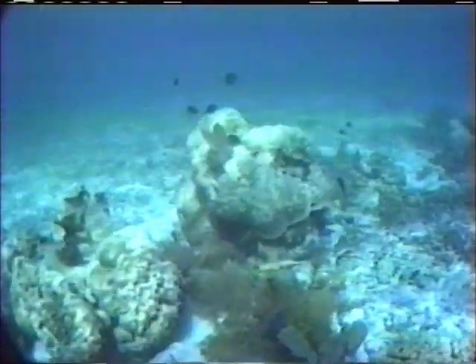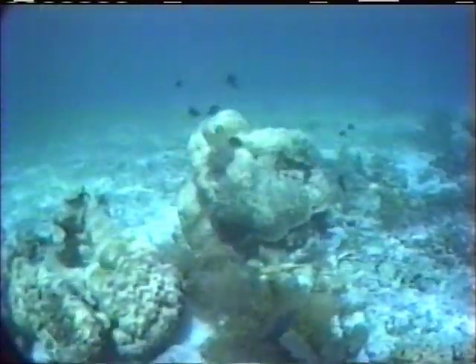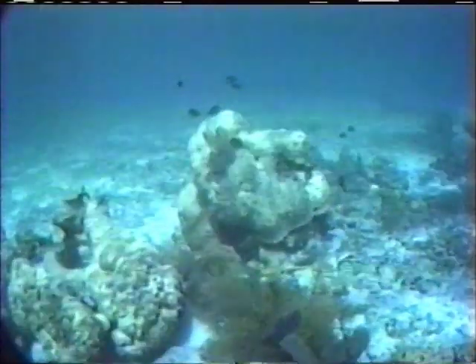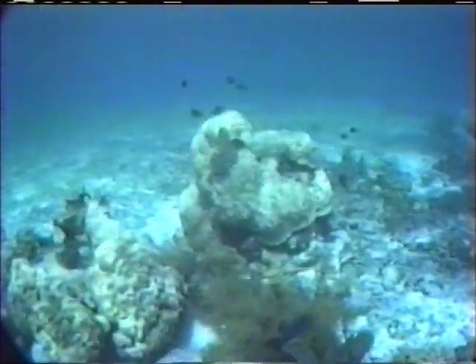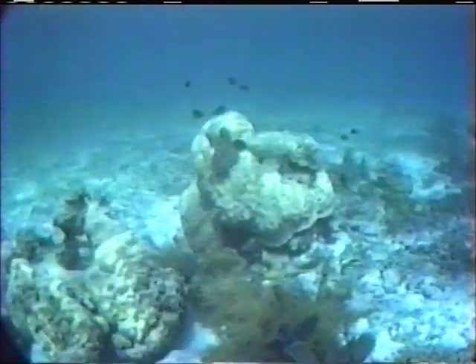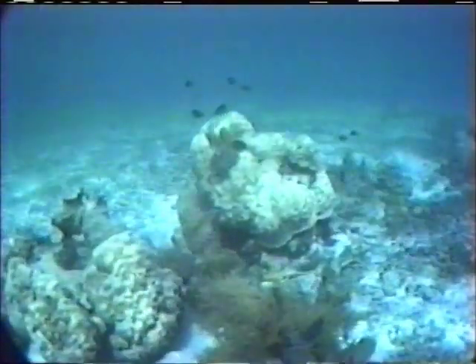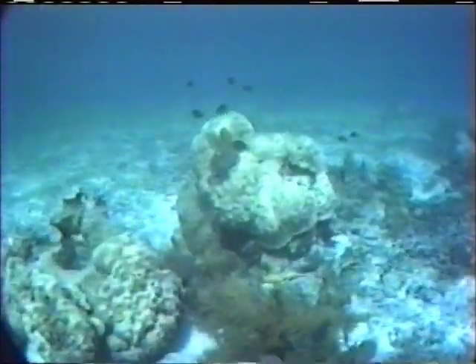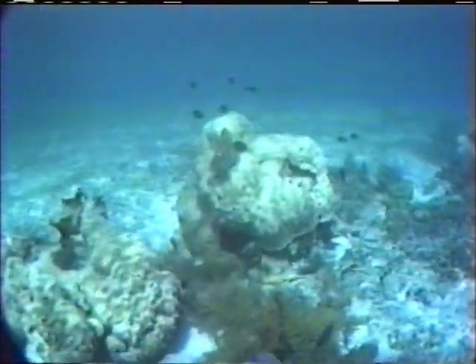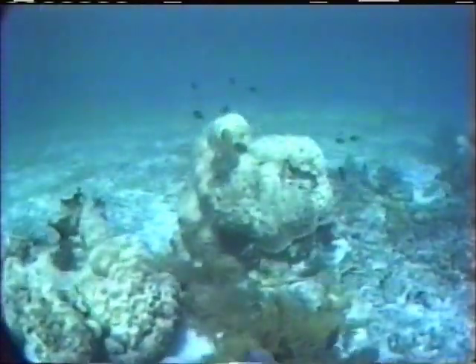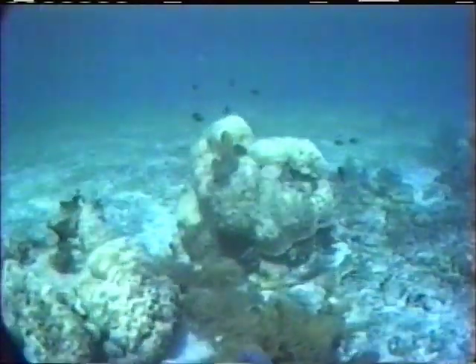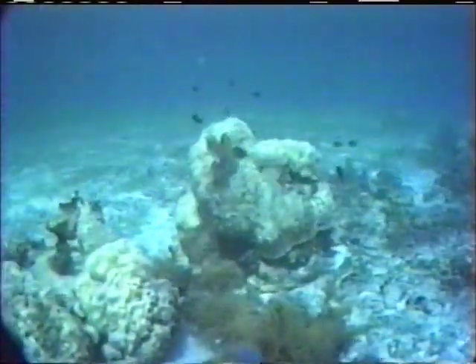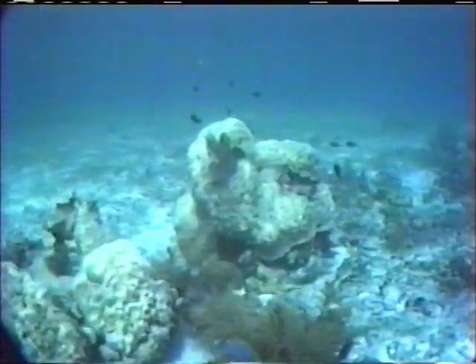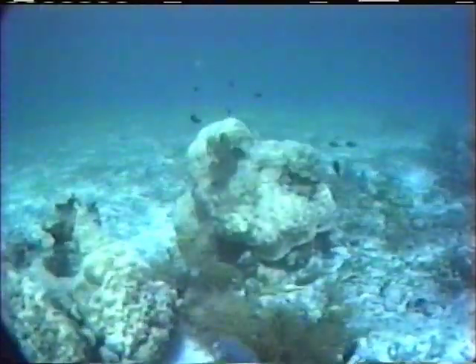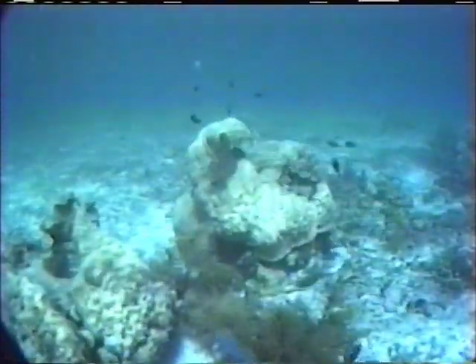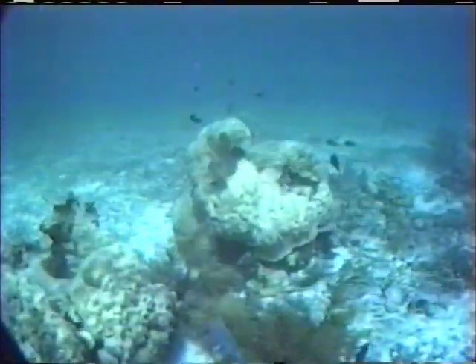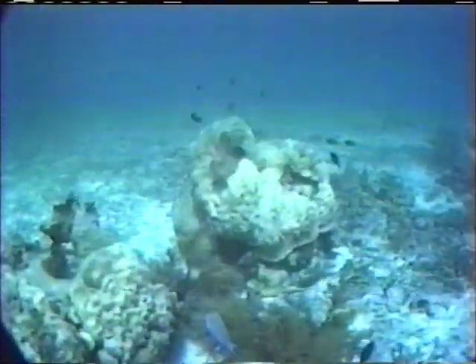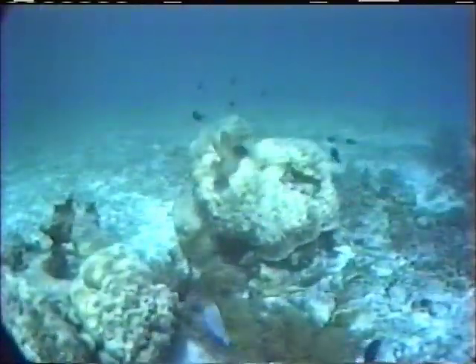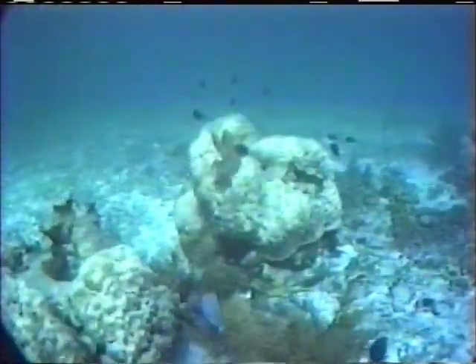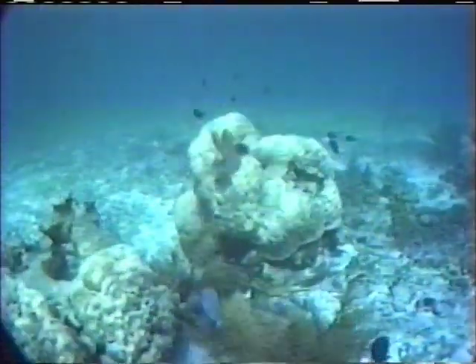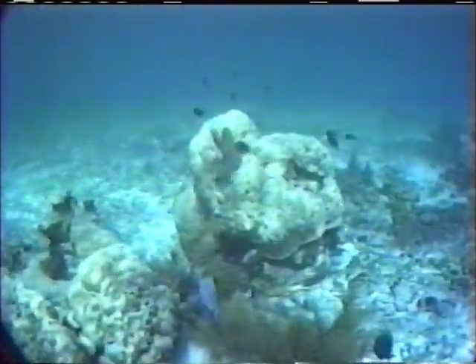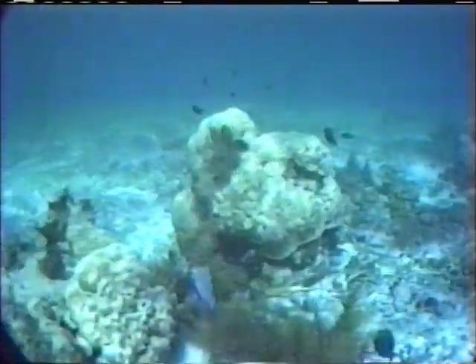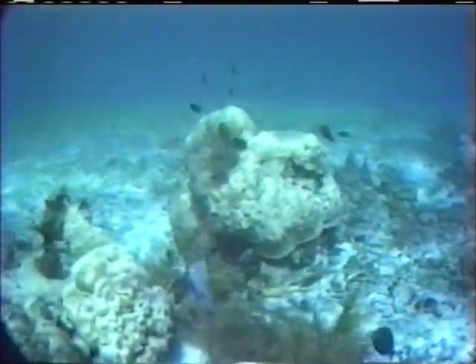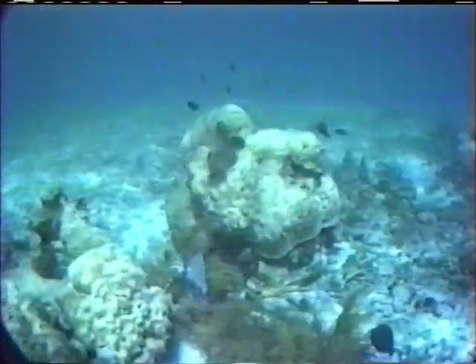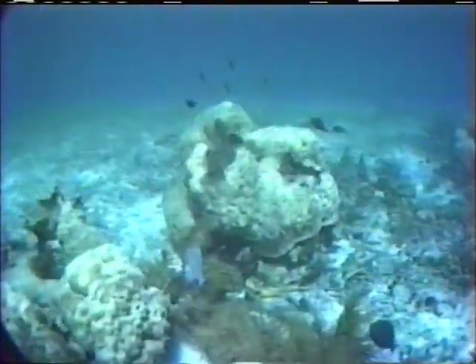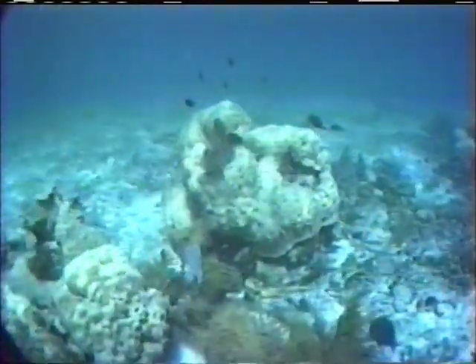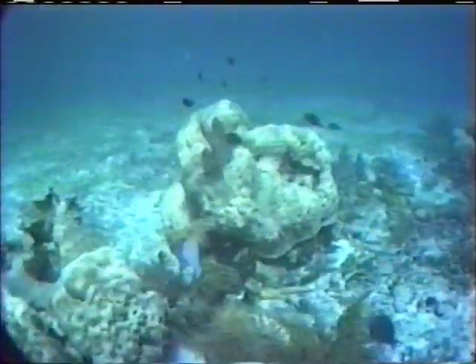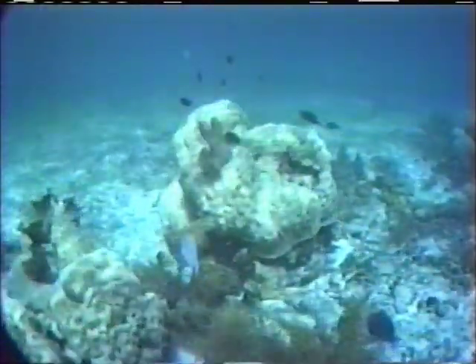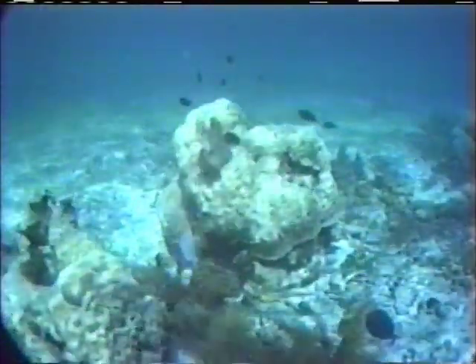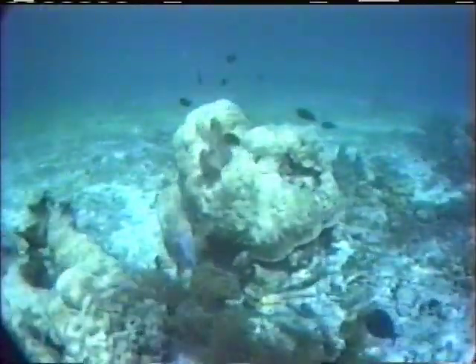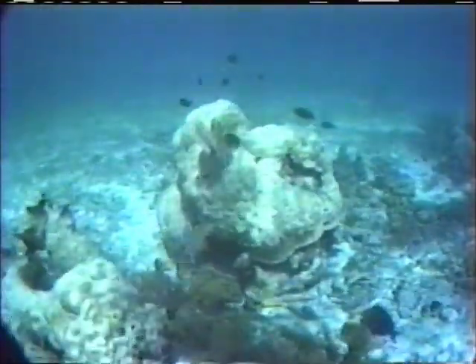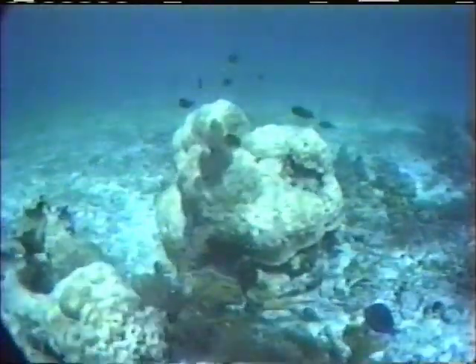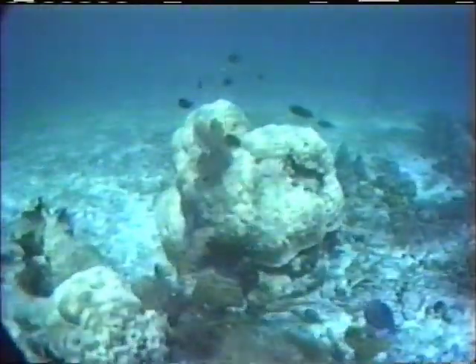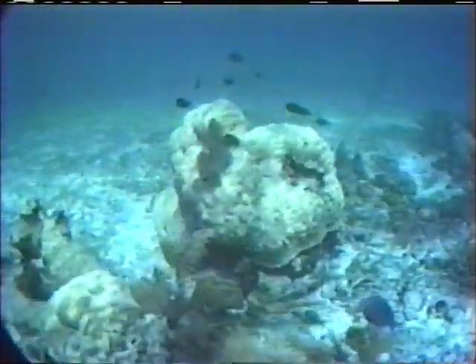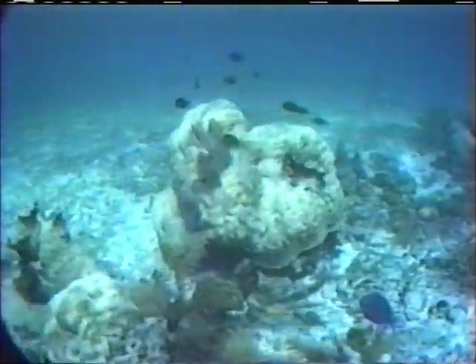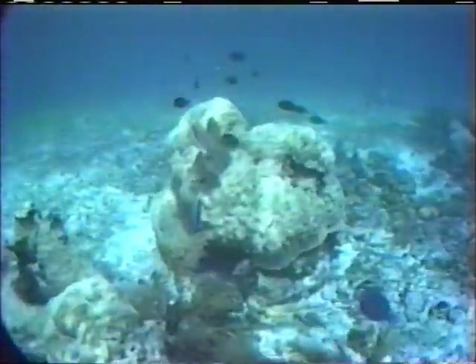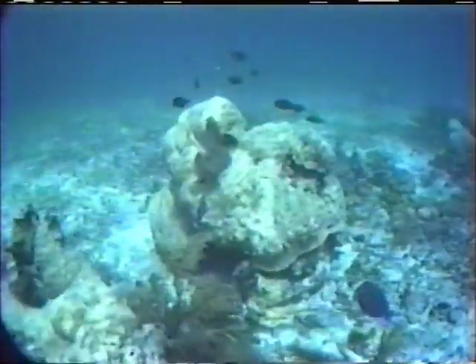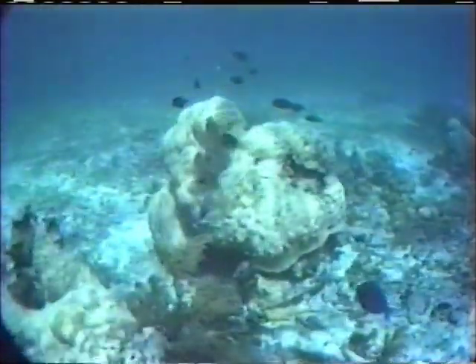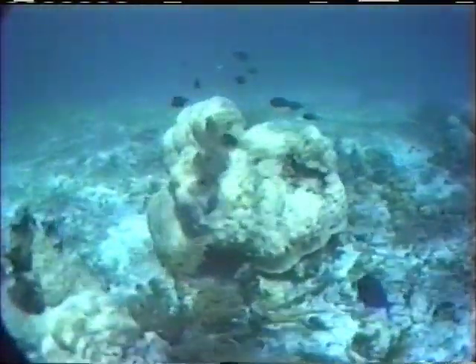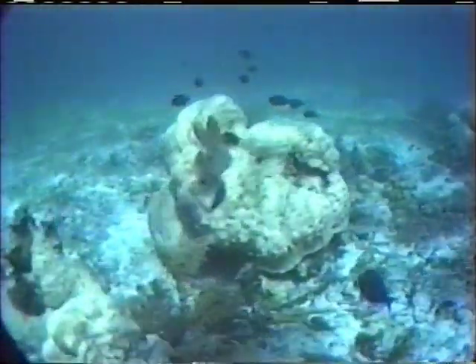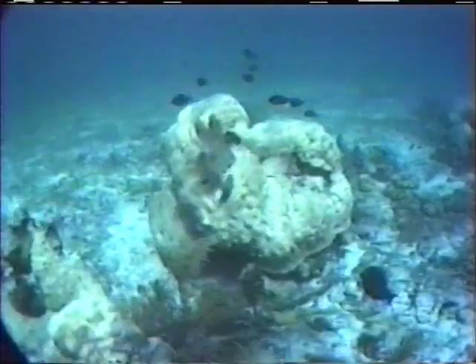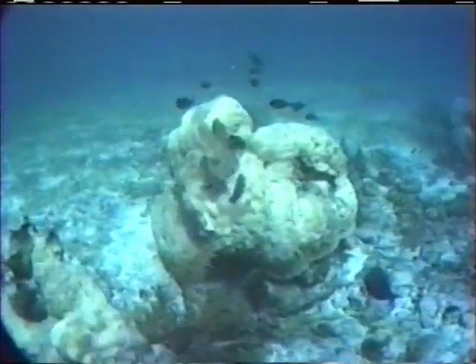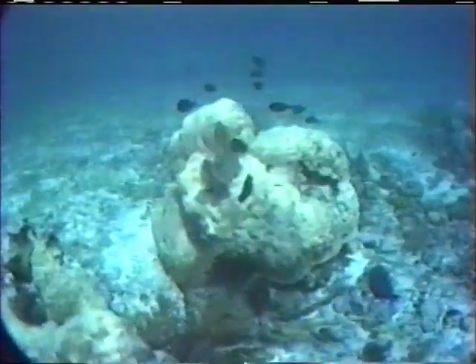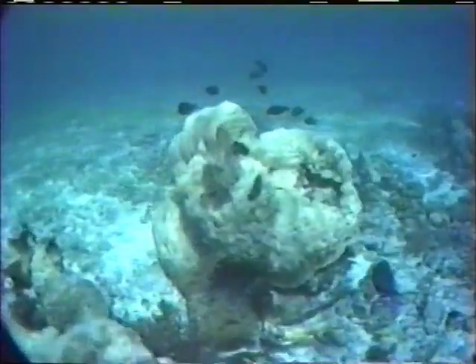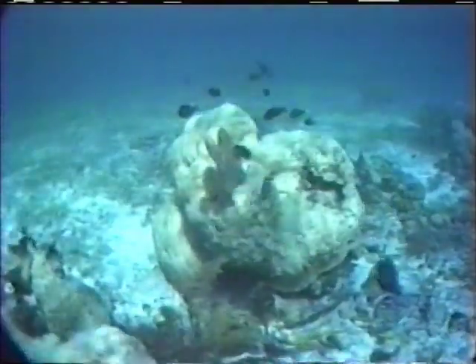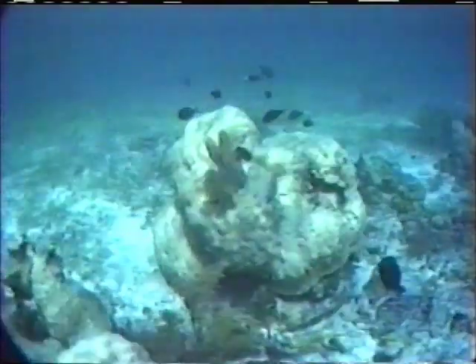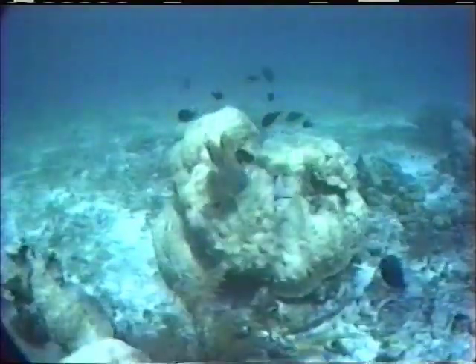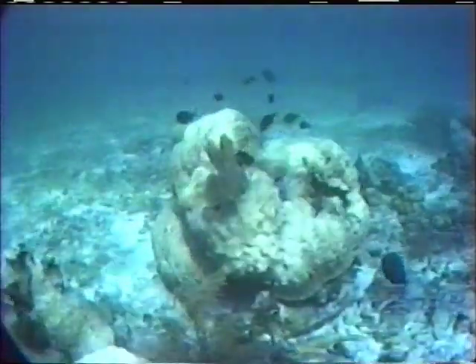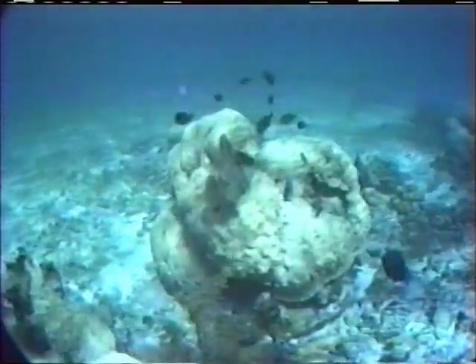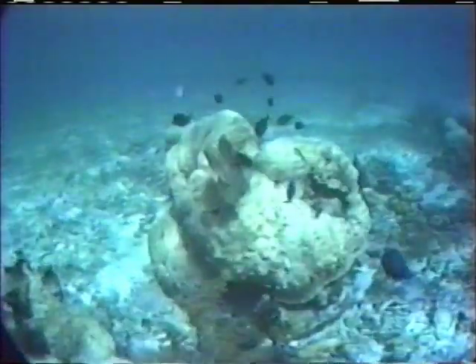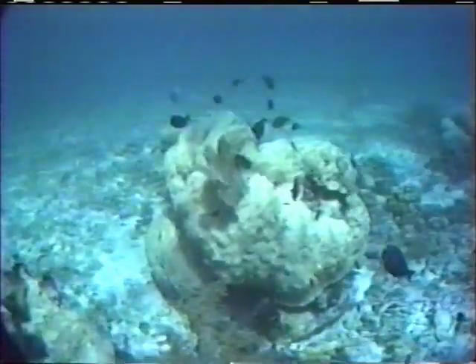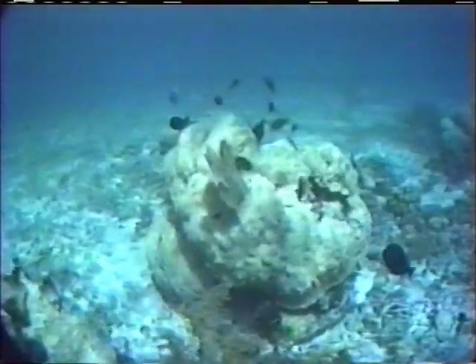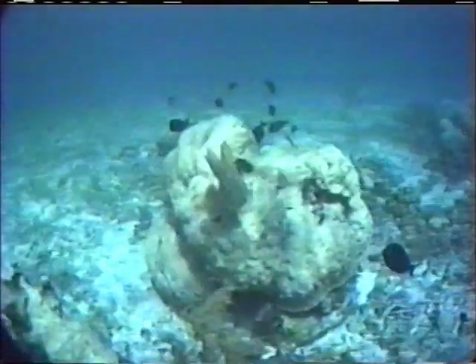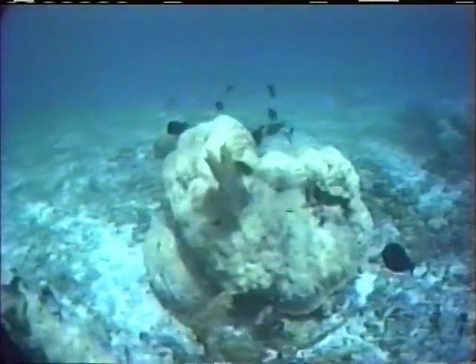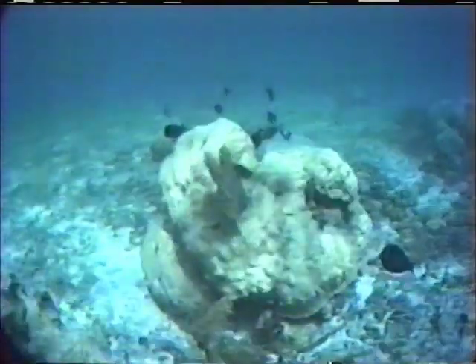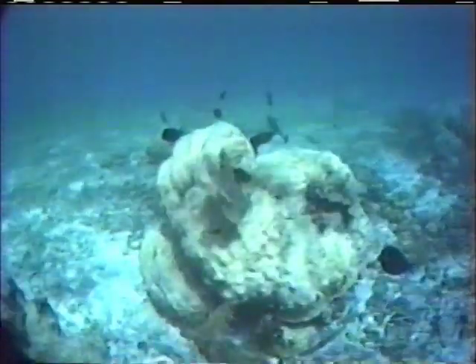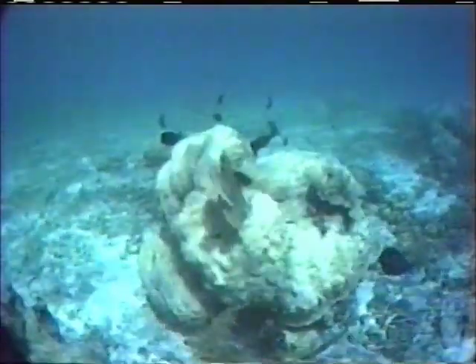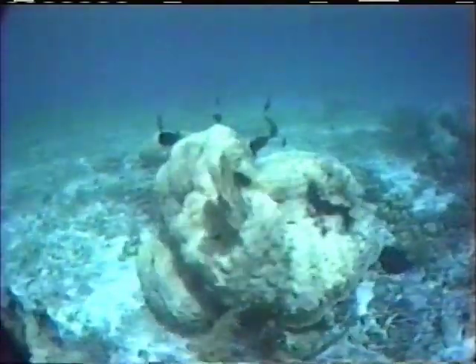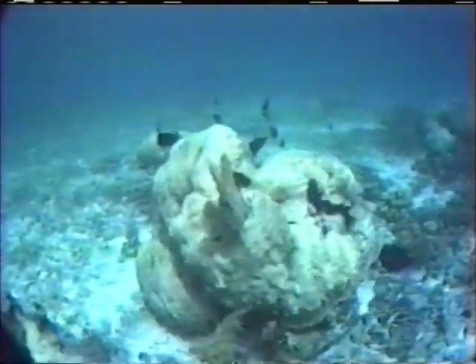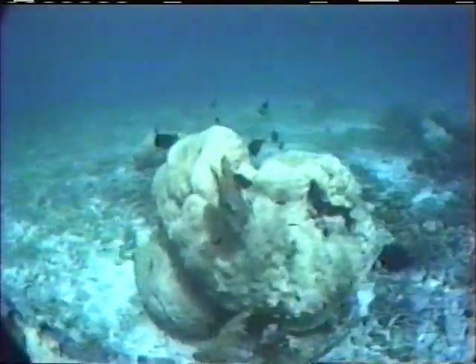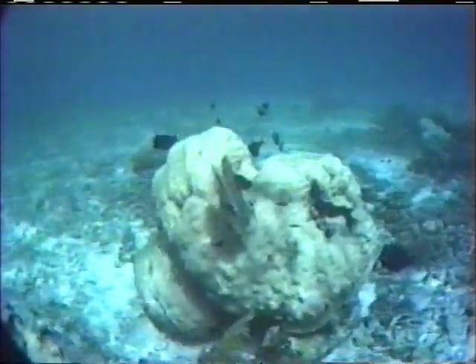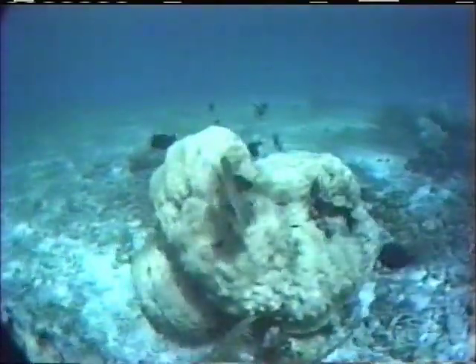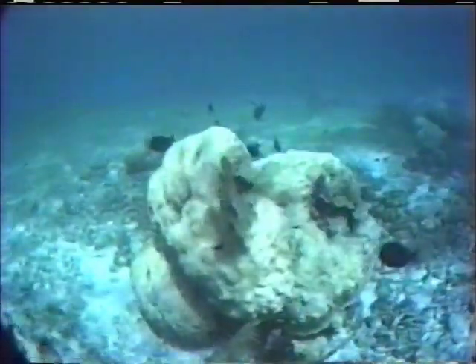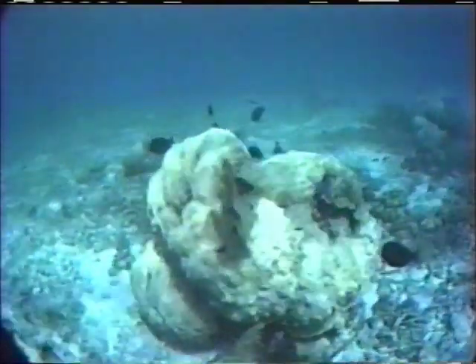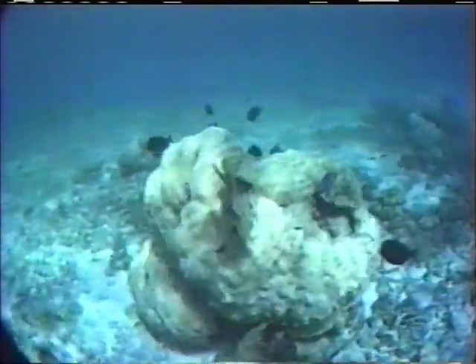Even though it is mostly bleached, the fish have not abandoned this Montastrea annularis head.